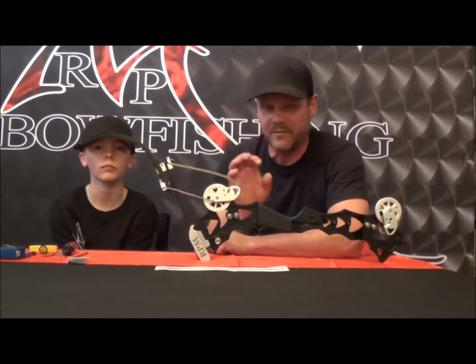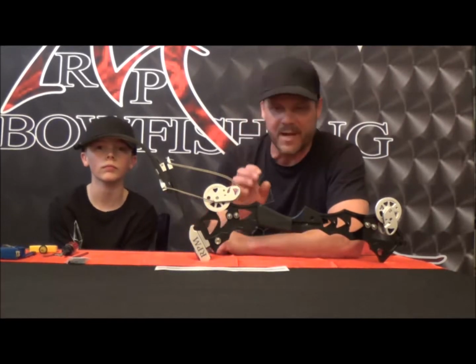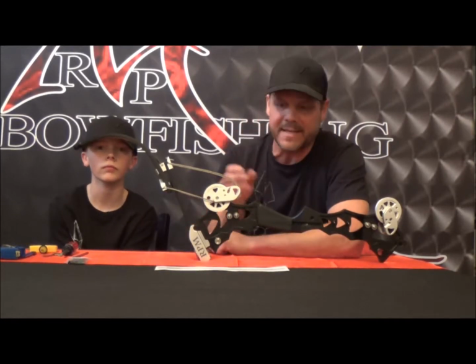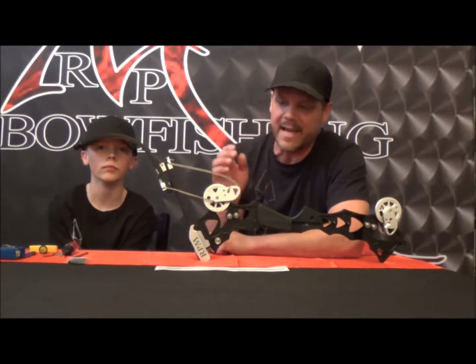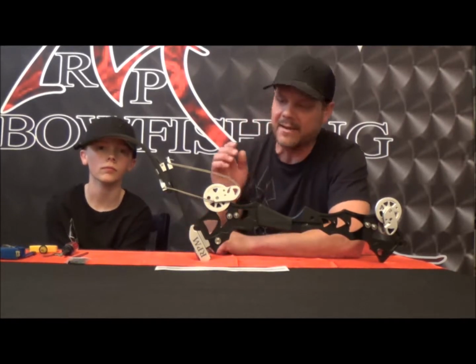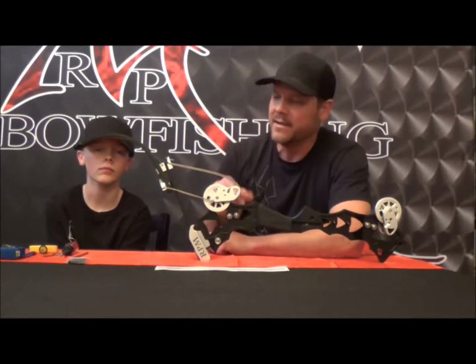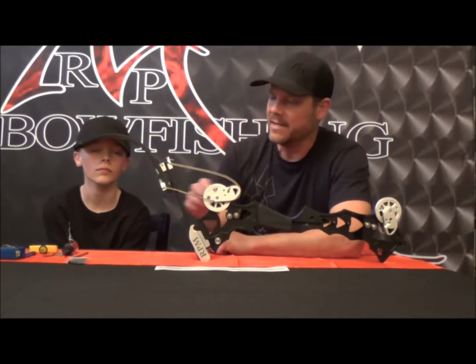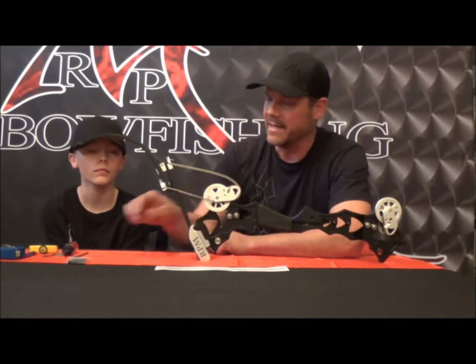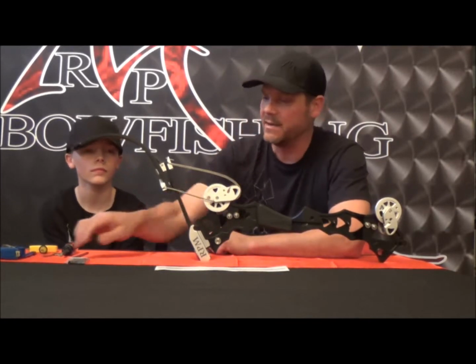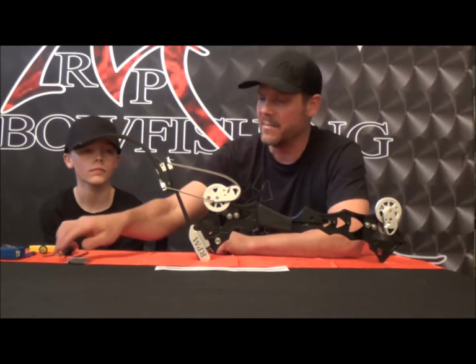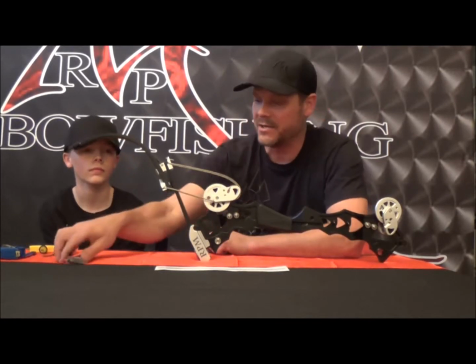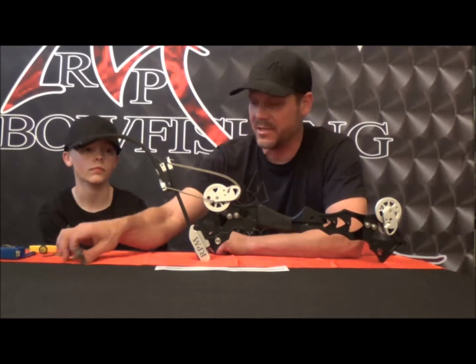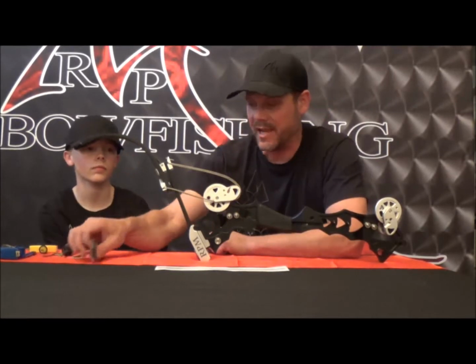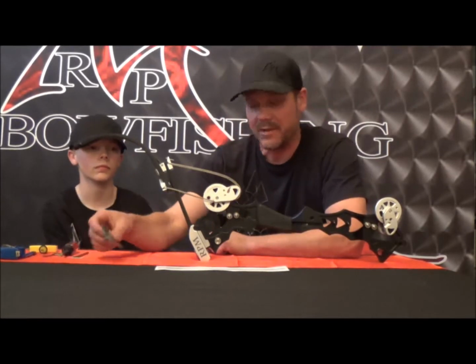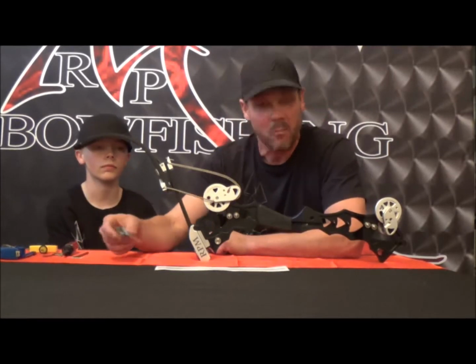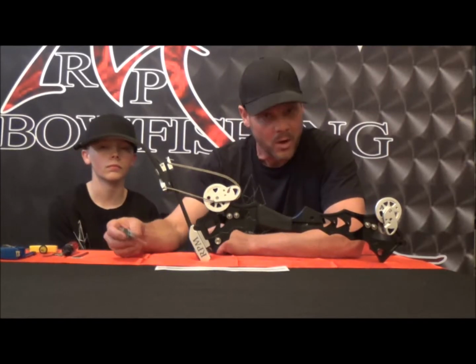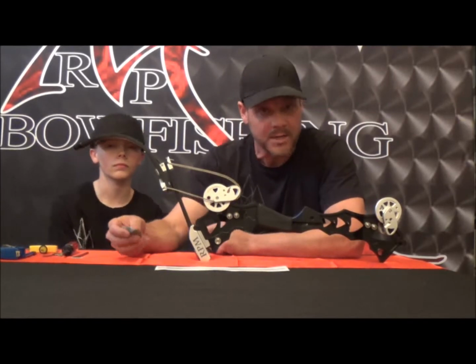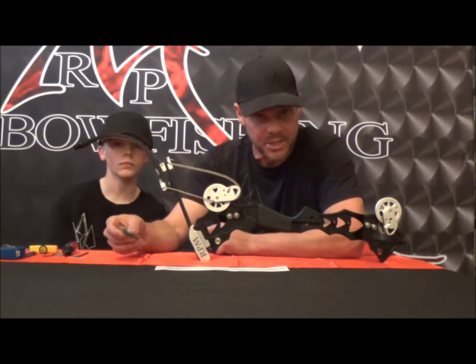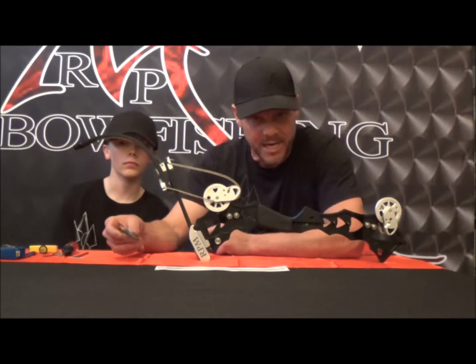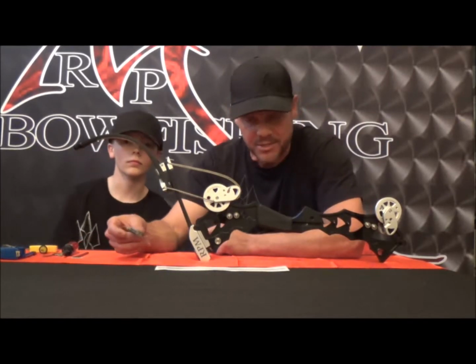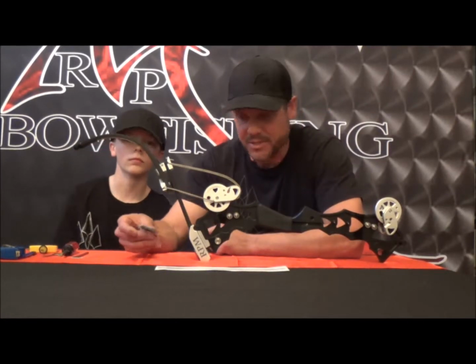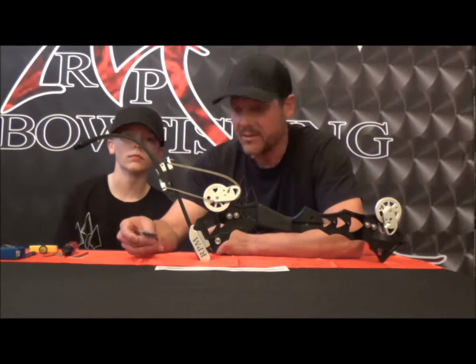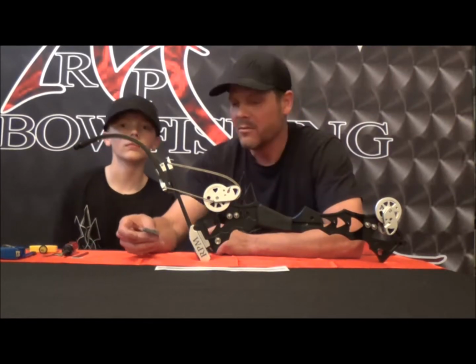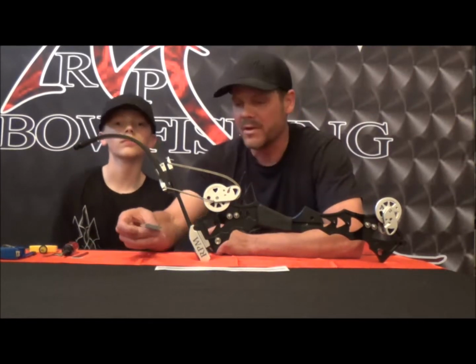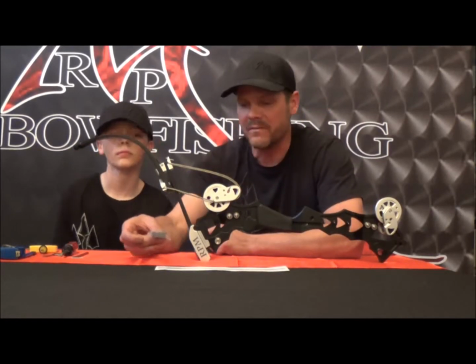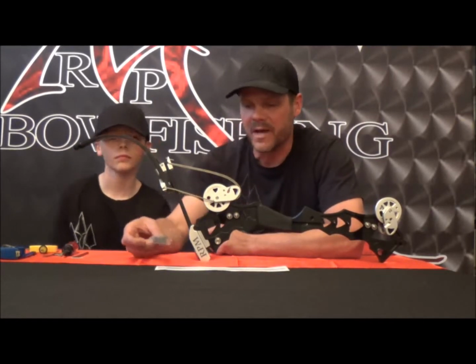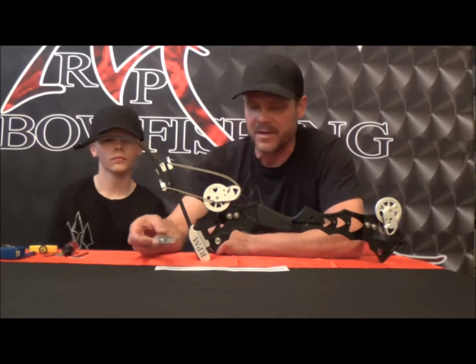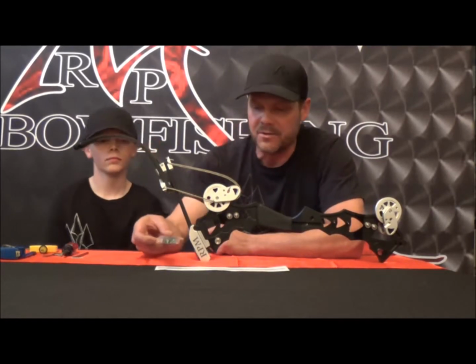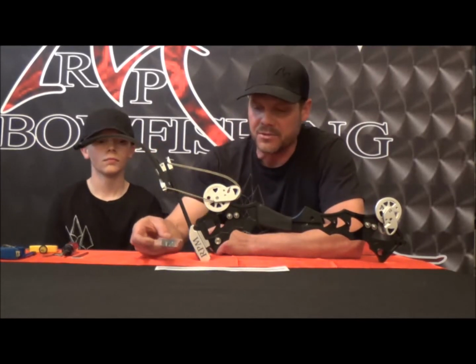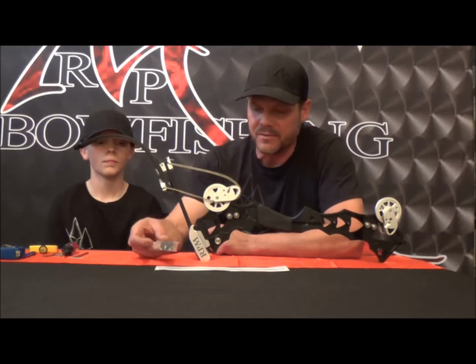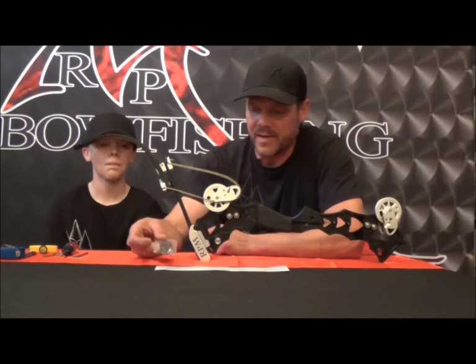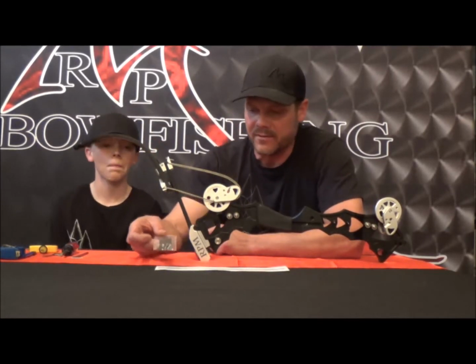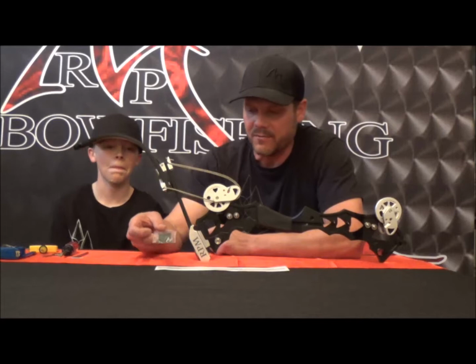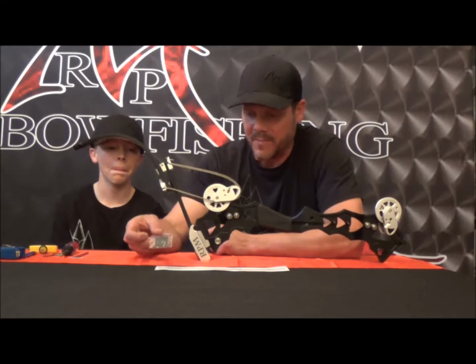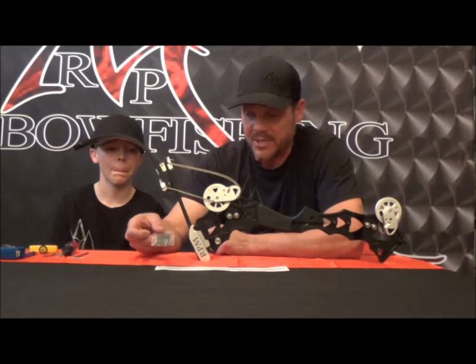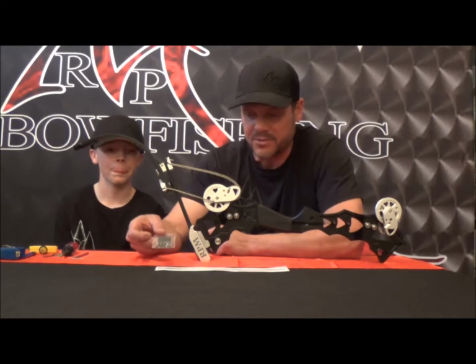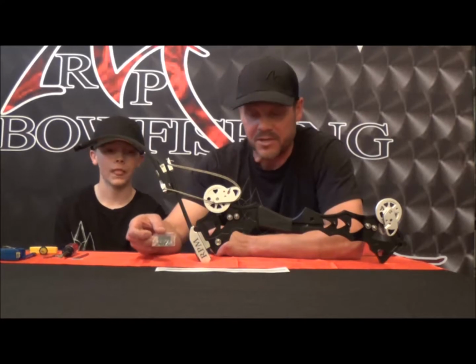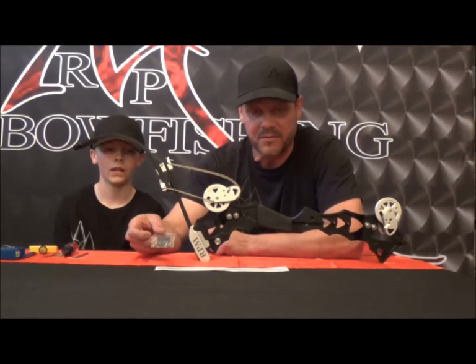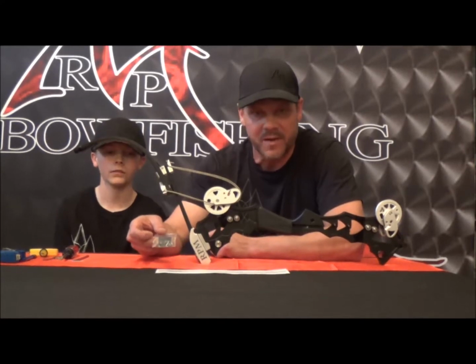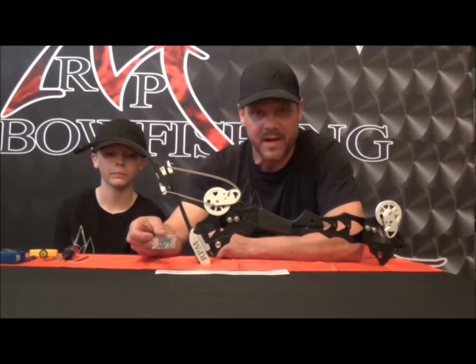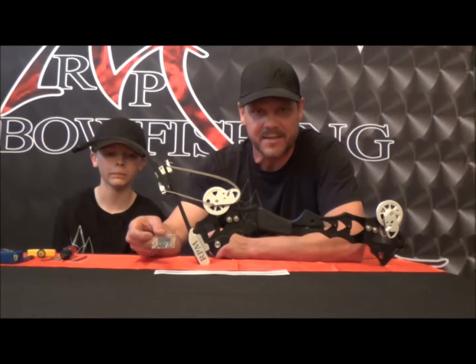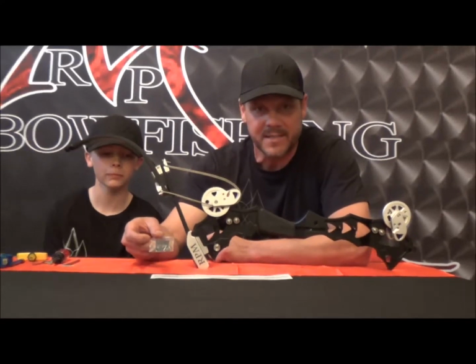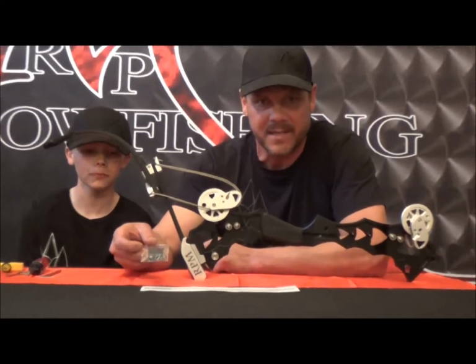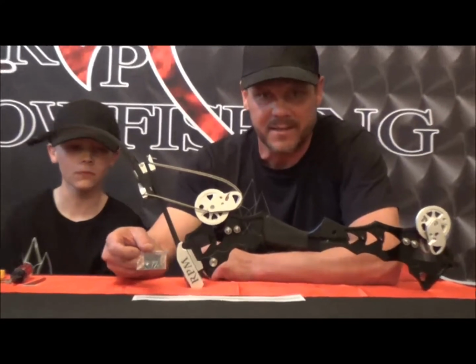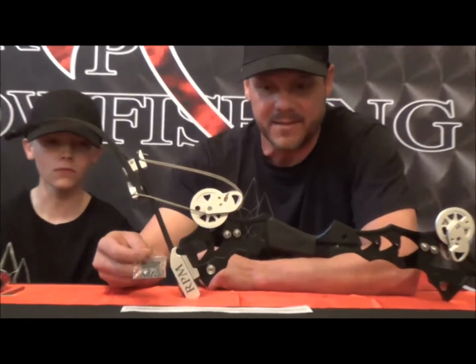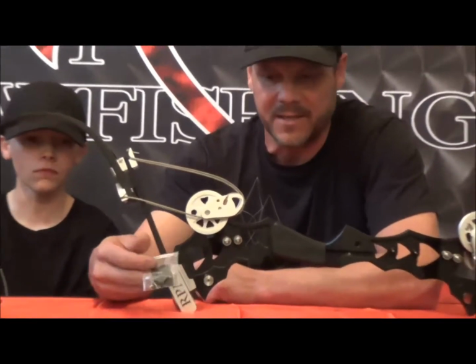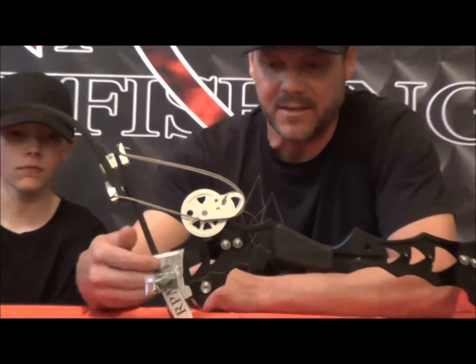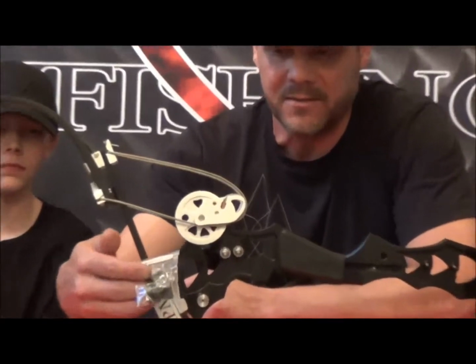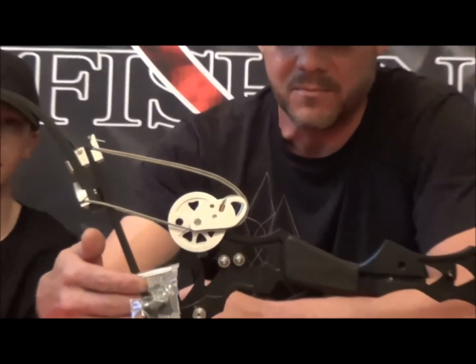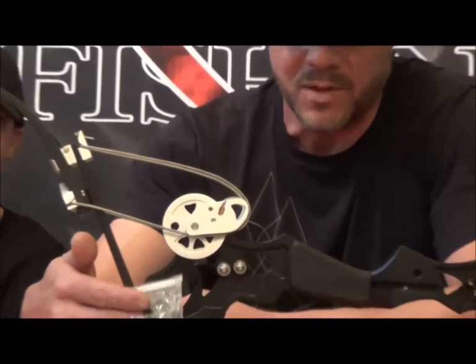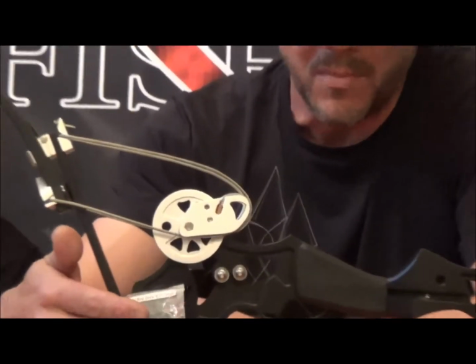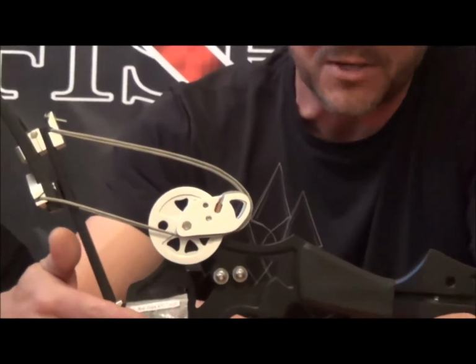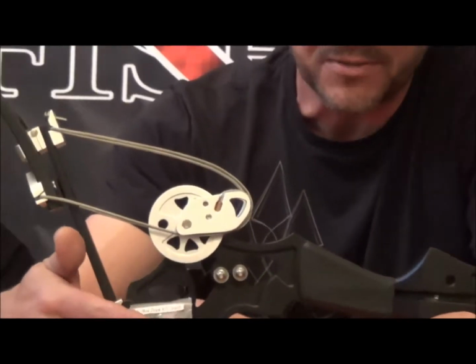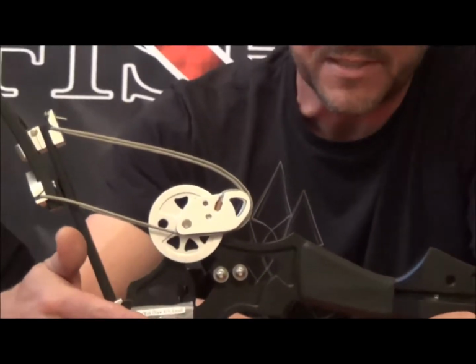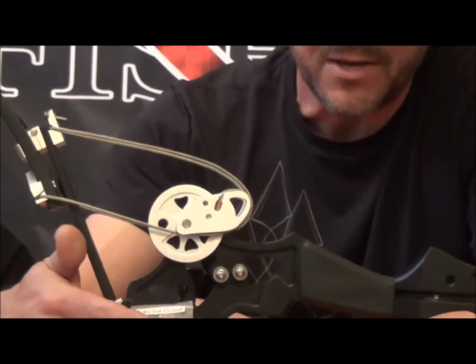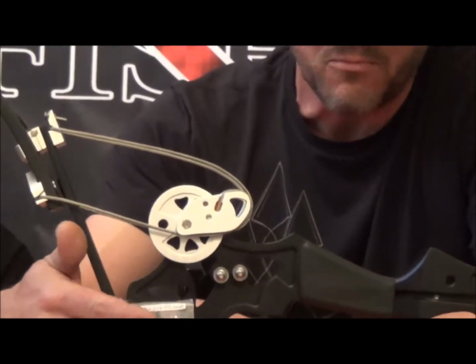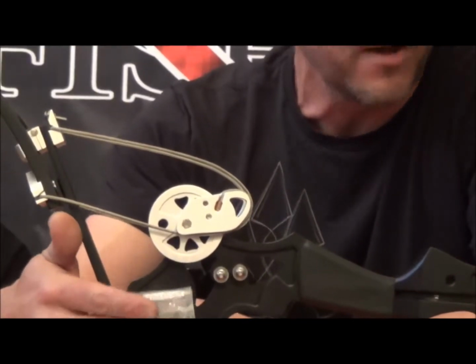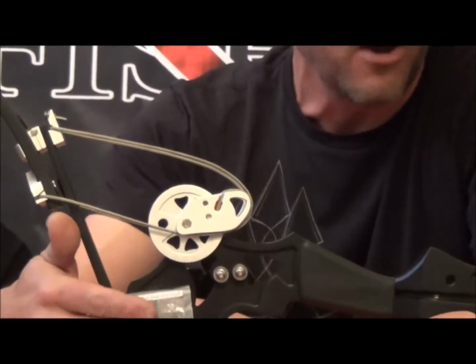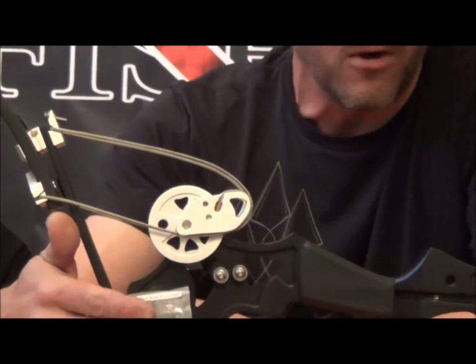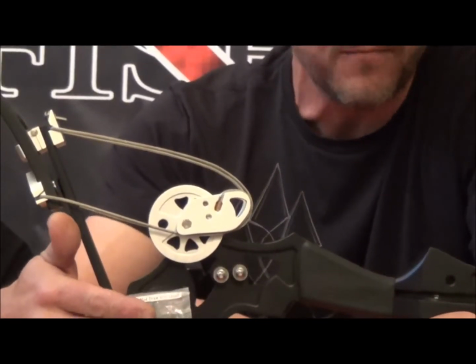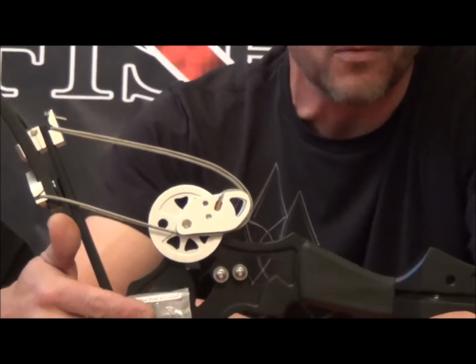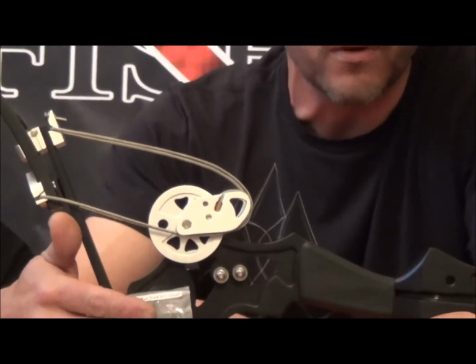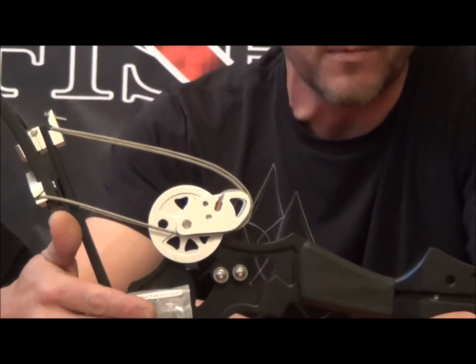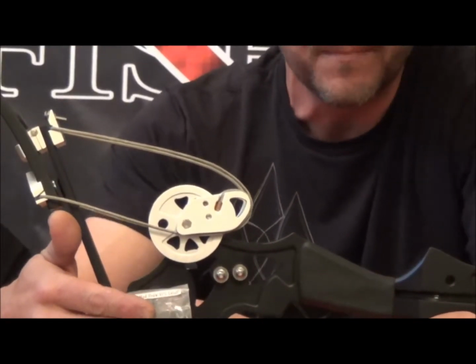Once you've figured out what you've got and you want to change it, you need to make sure that you've got the modules you want — all four of them.